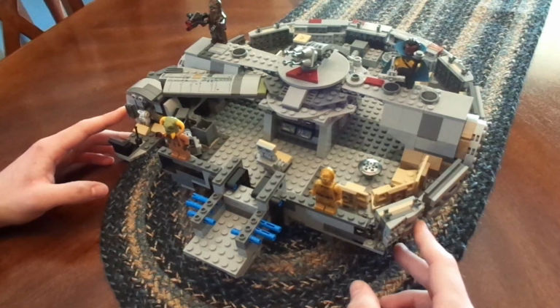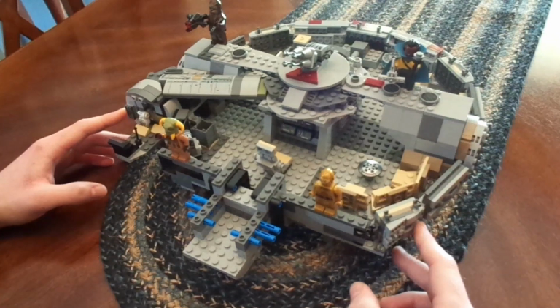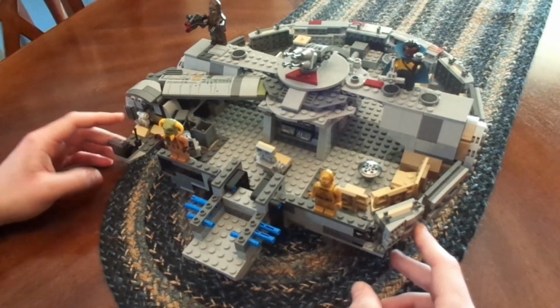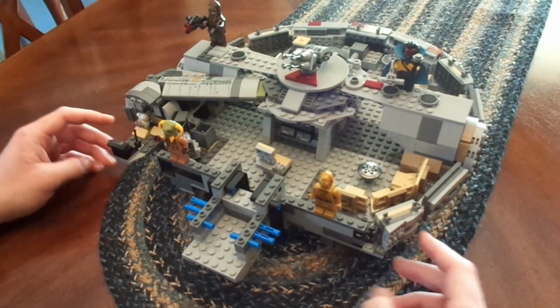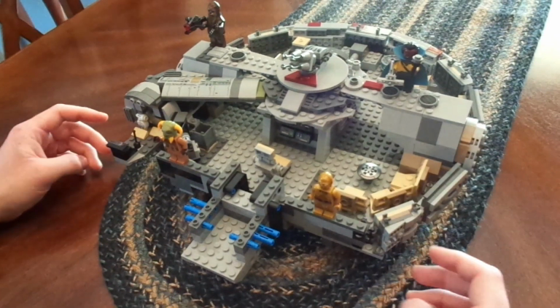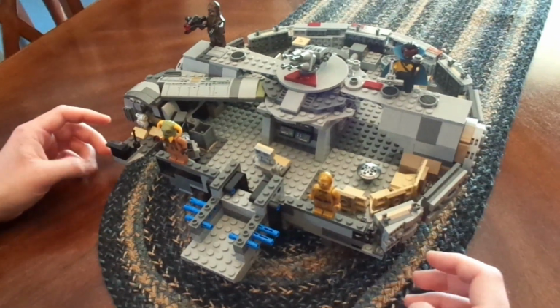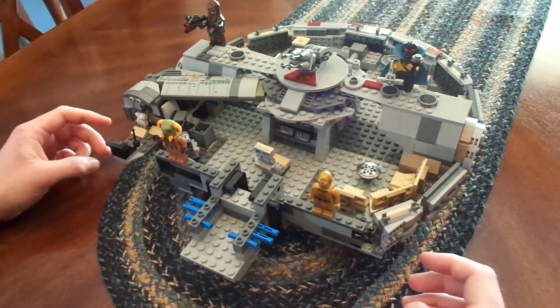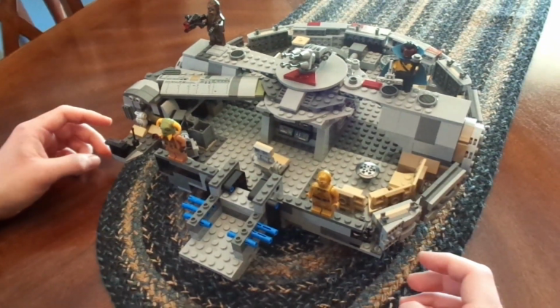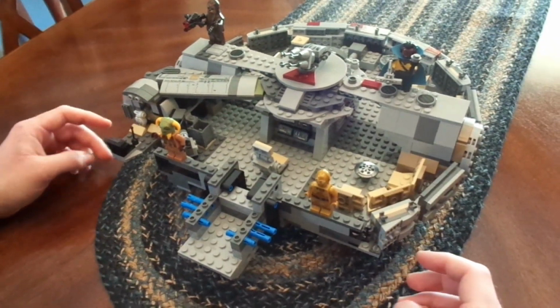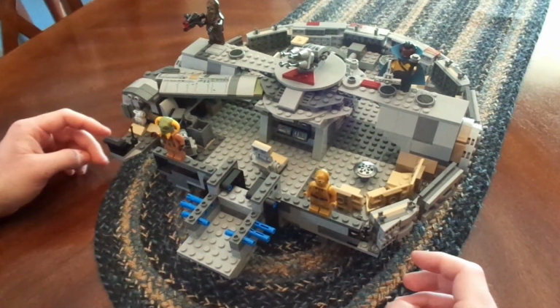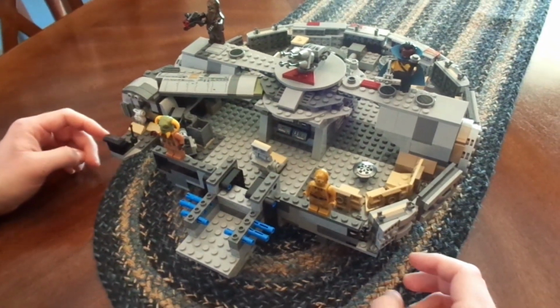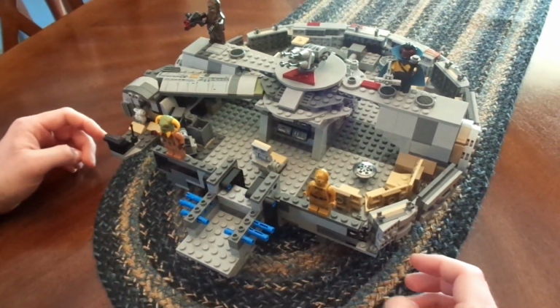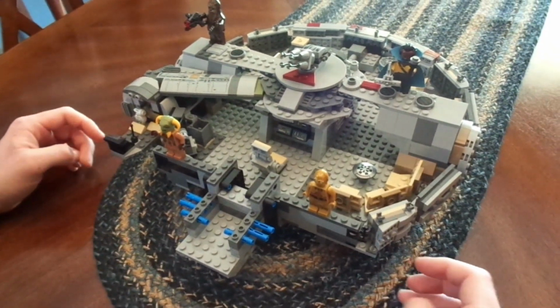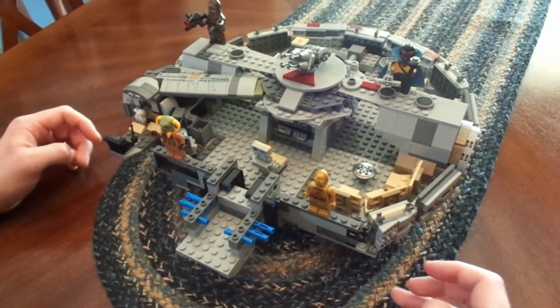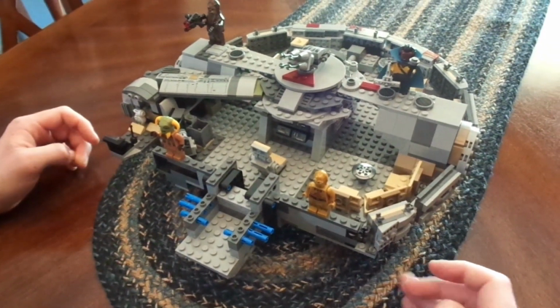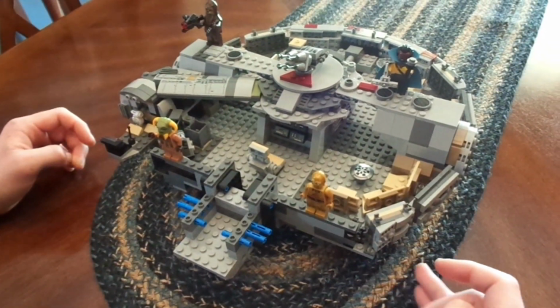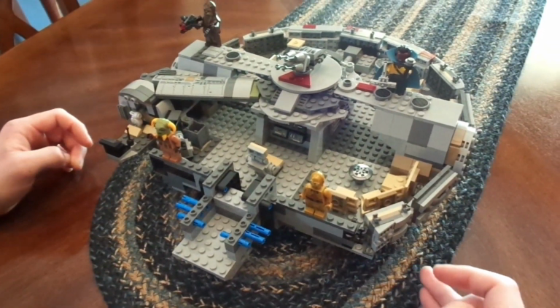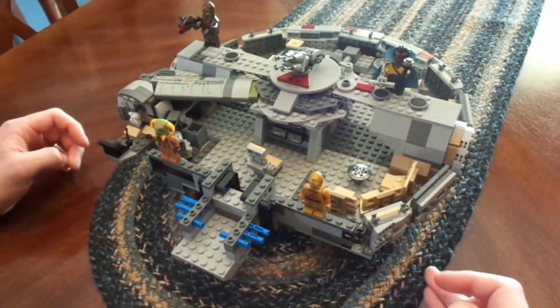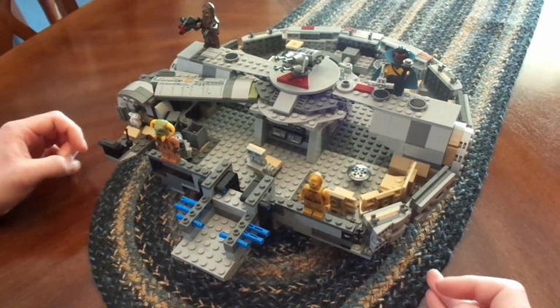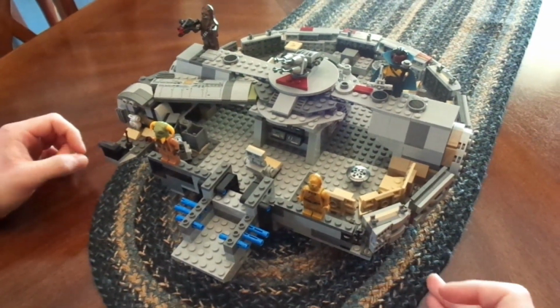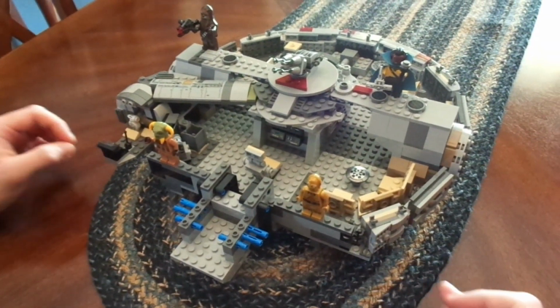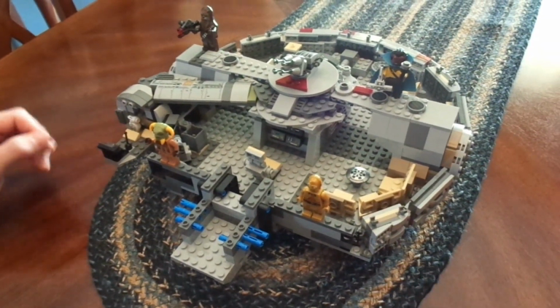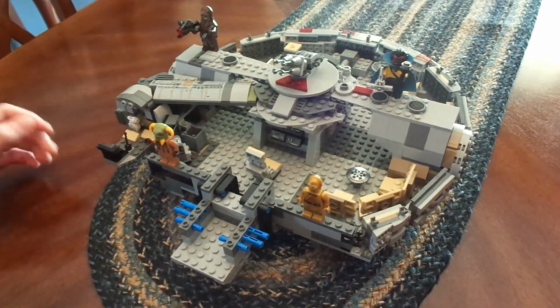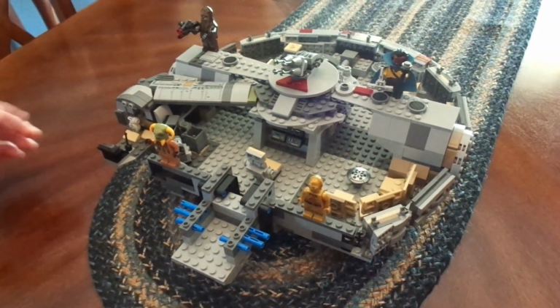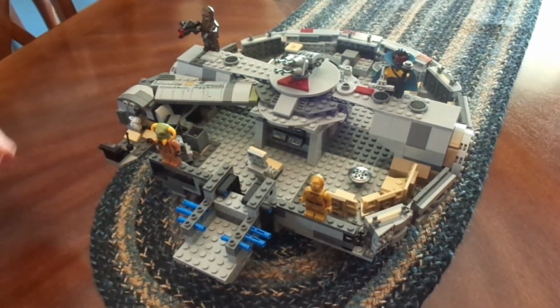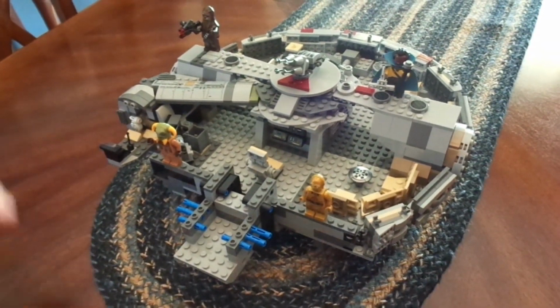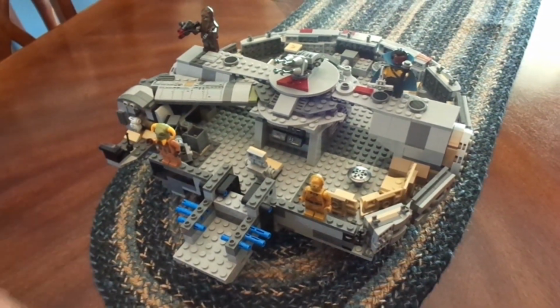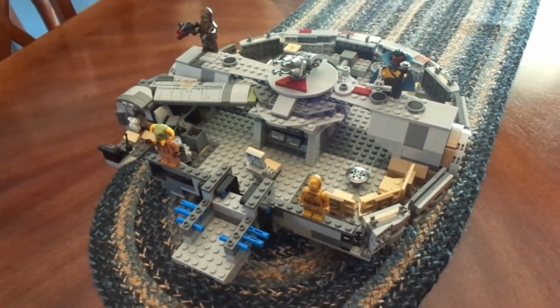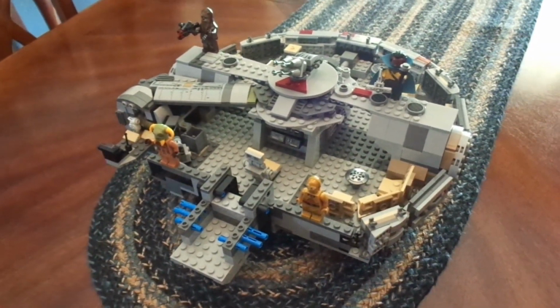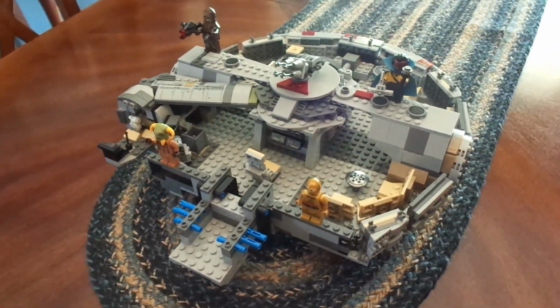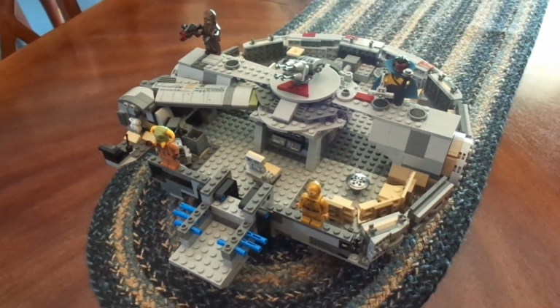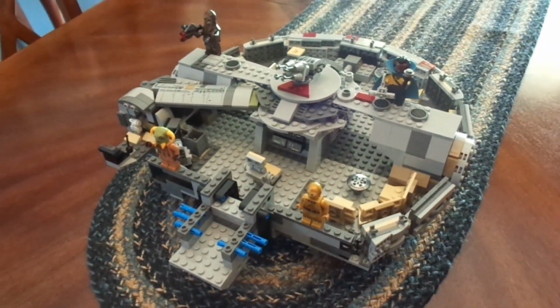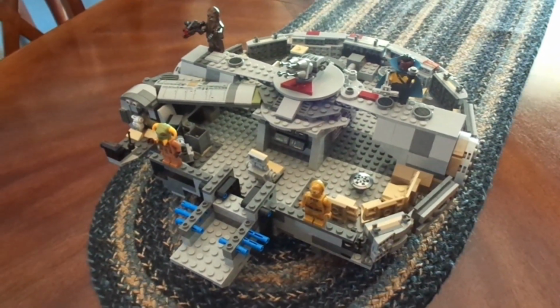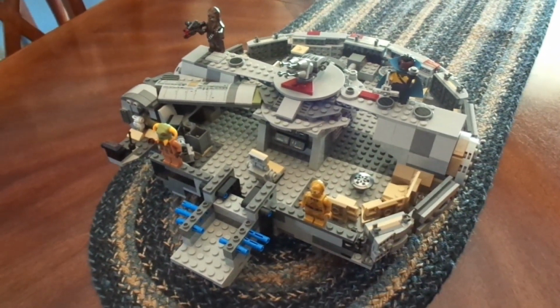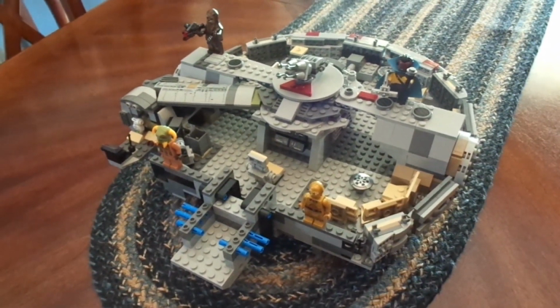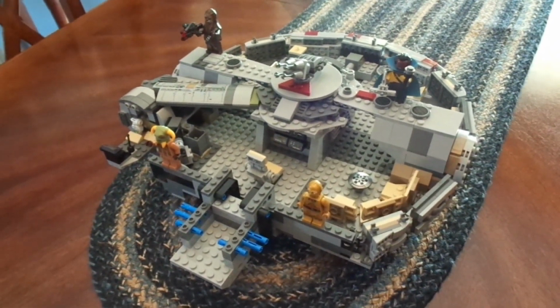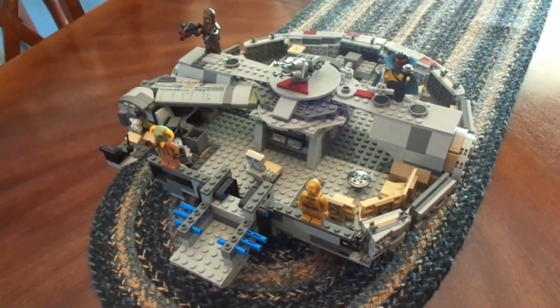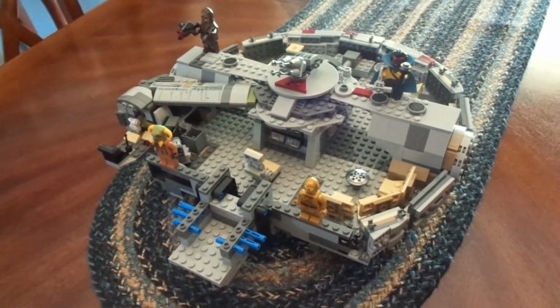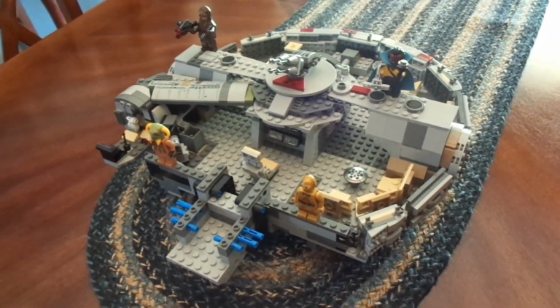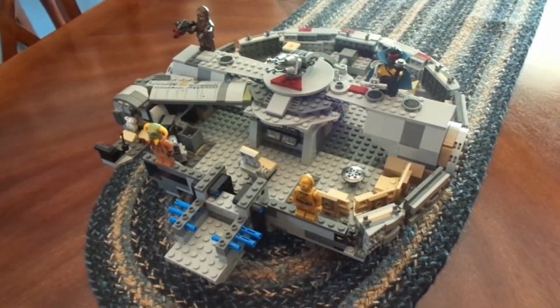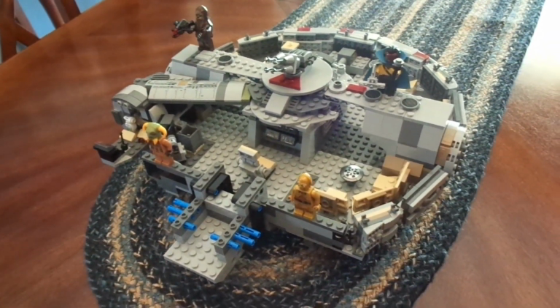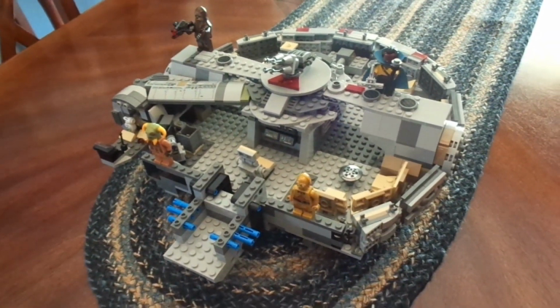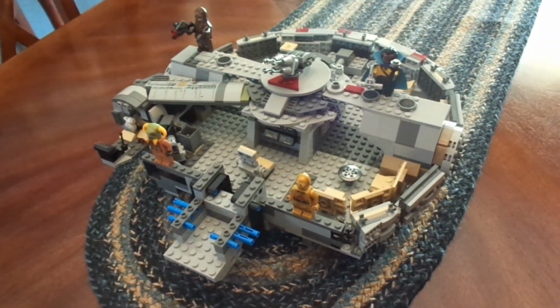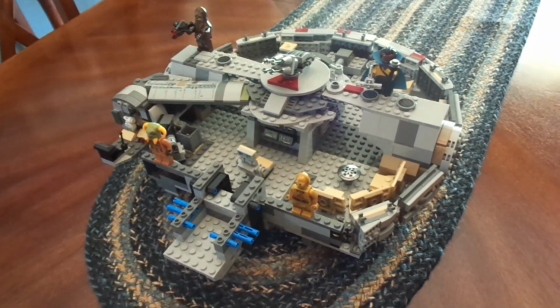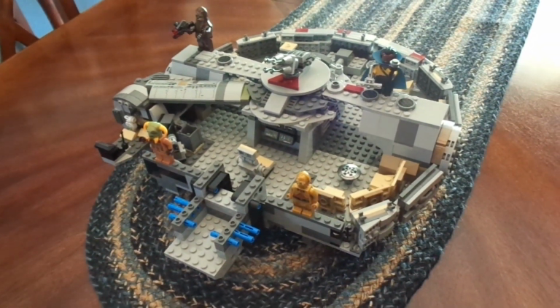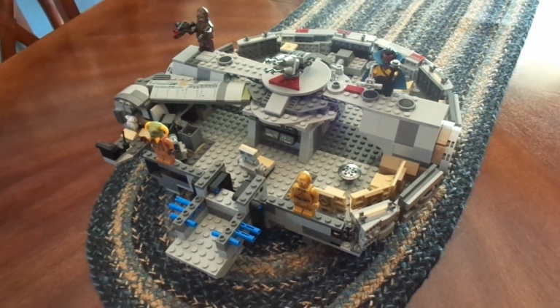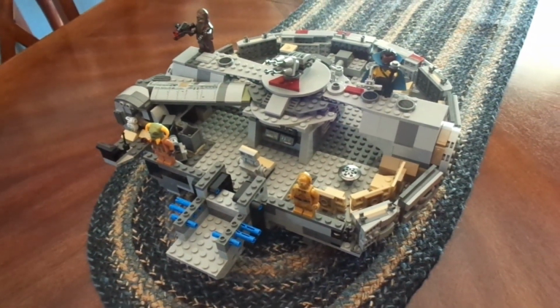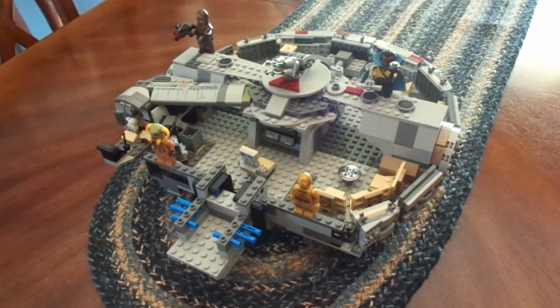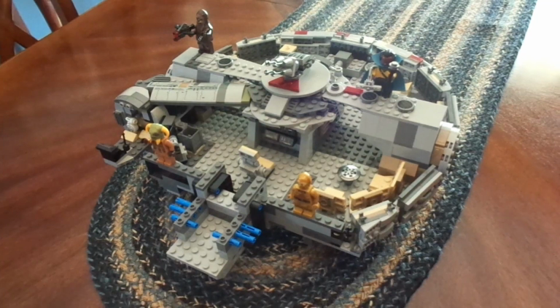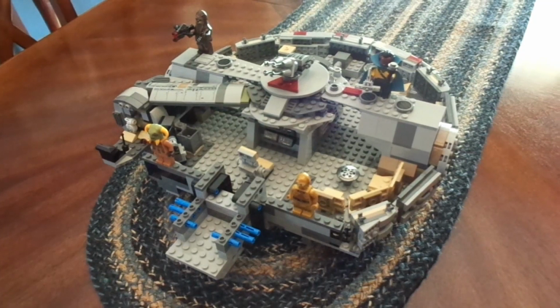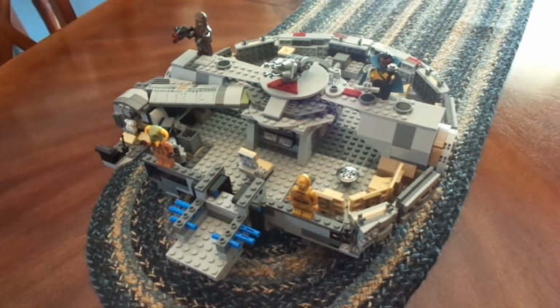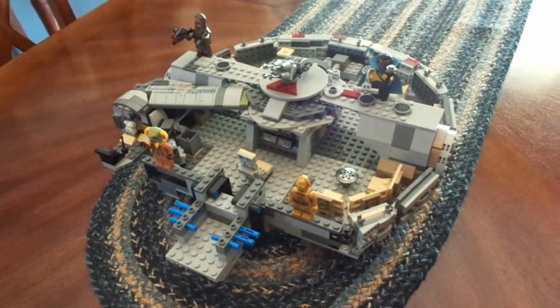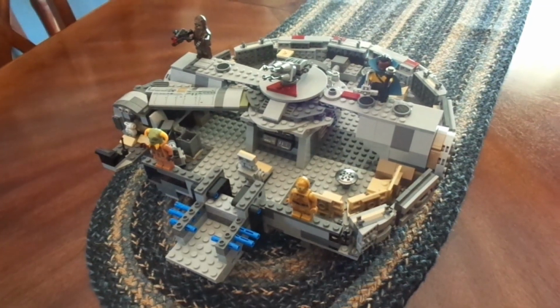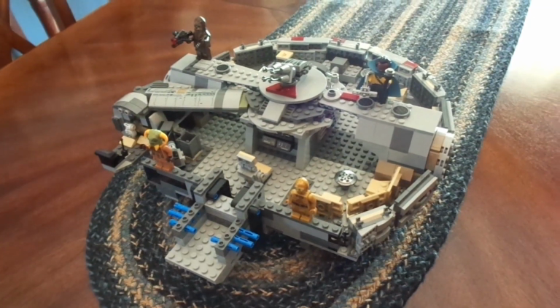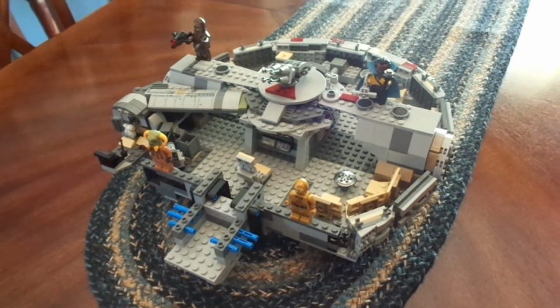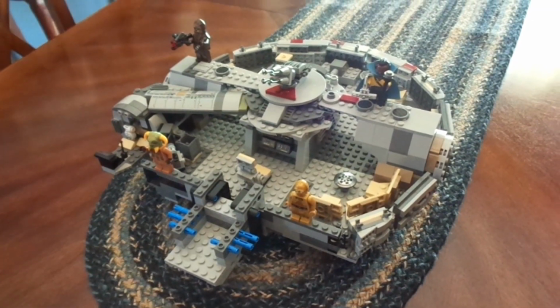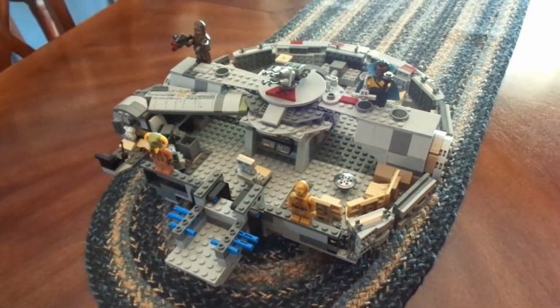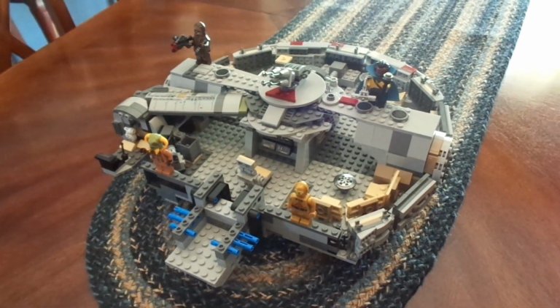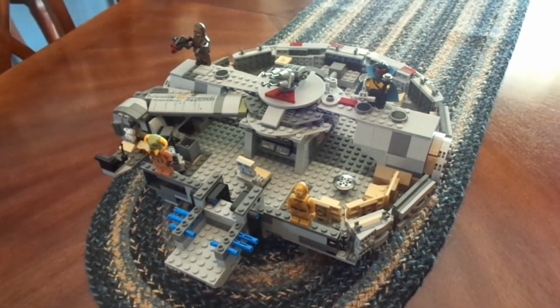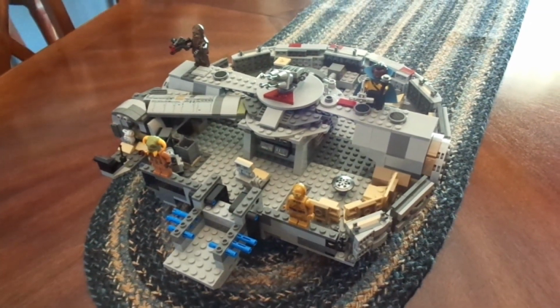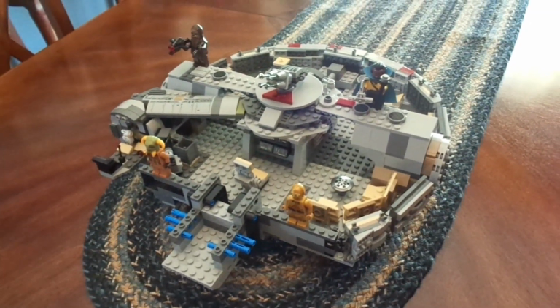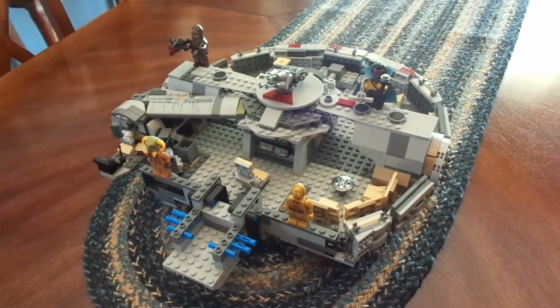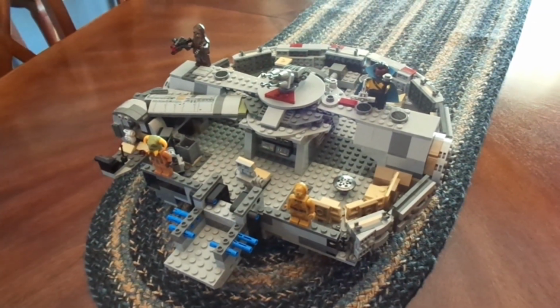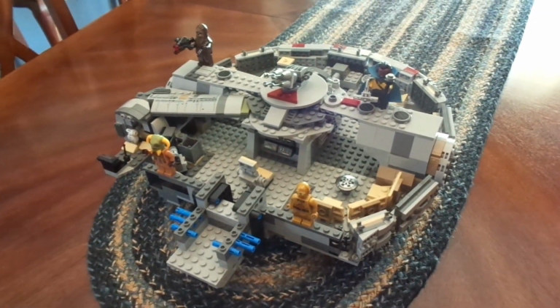Hey guys, how are y'all doing today? My name is FranchiseFanatic, and welcome back to the channel. Today with you guys, it's bag 7 out of 10 for the LEGO Star Wars Millennium Falcon.